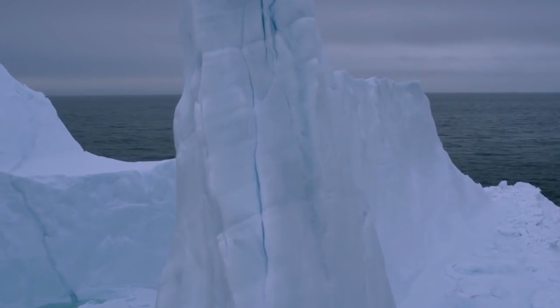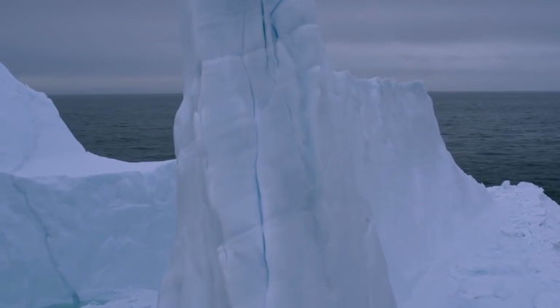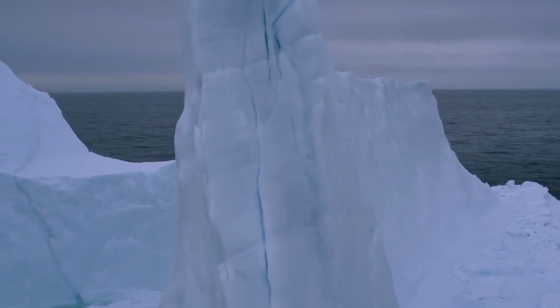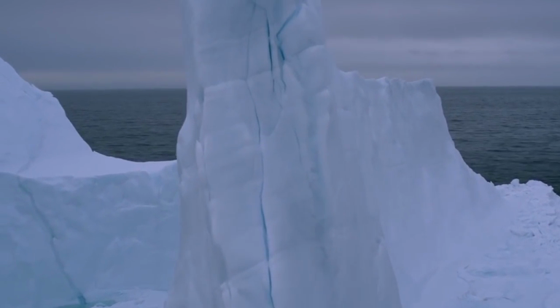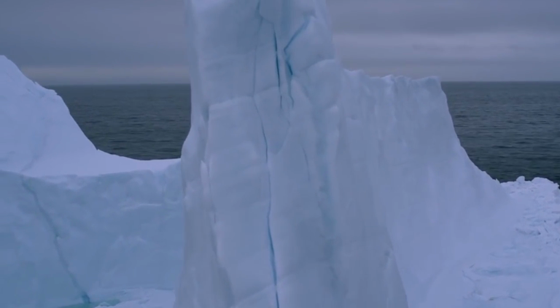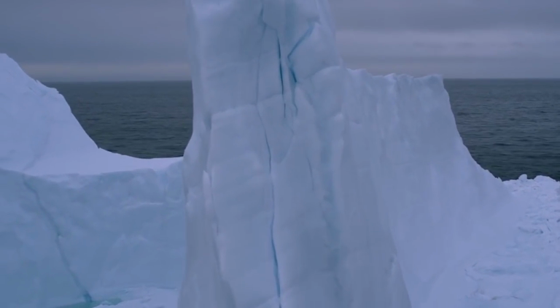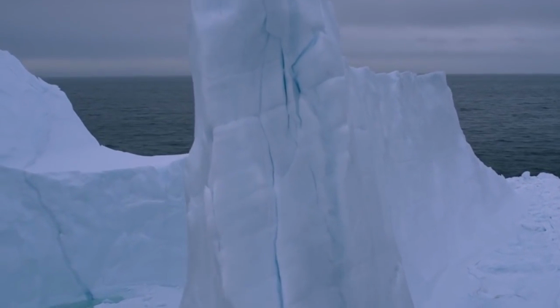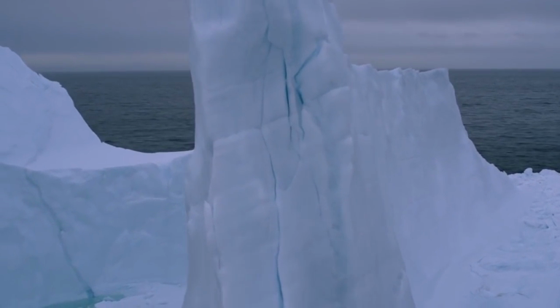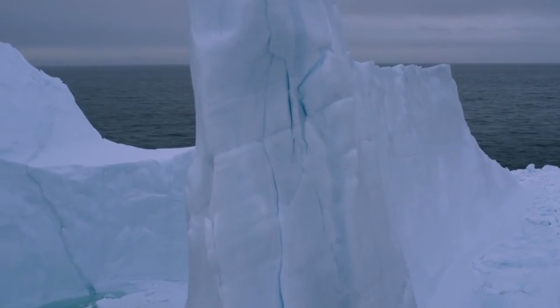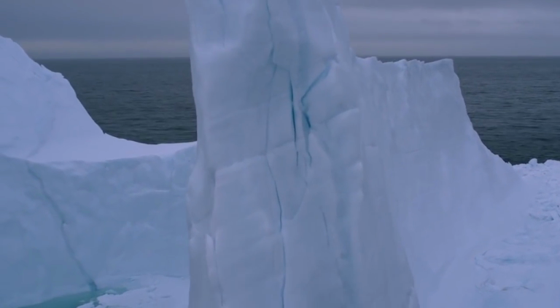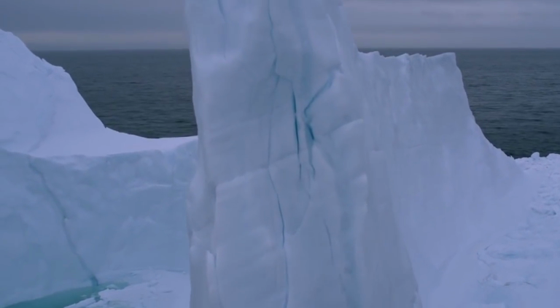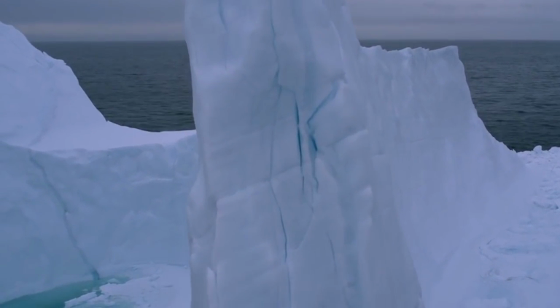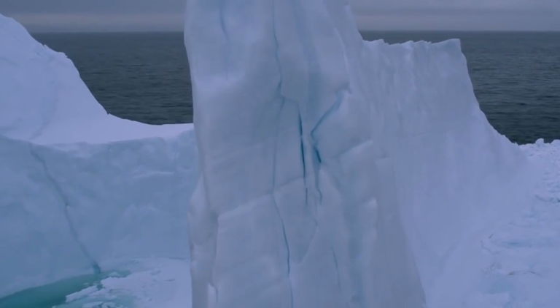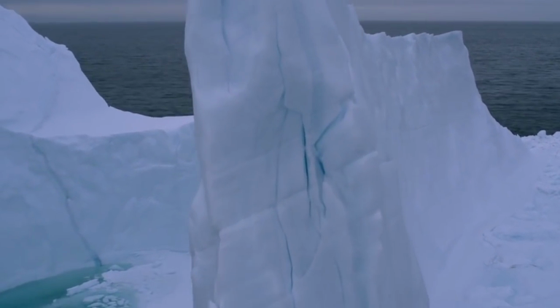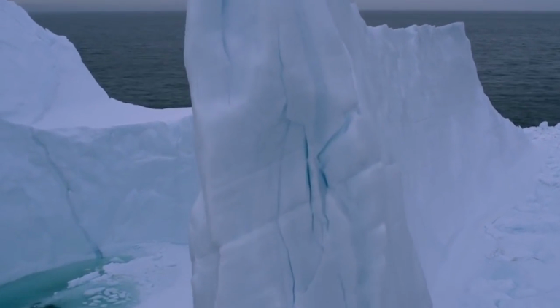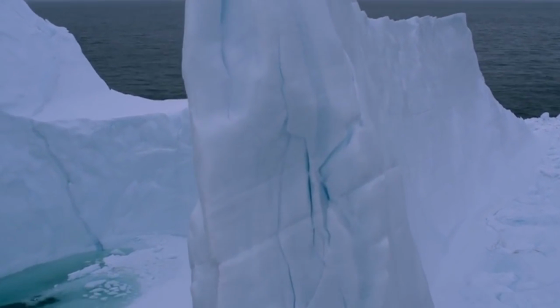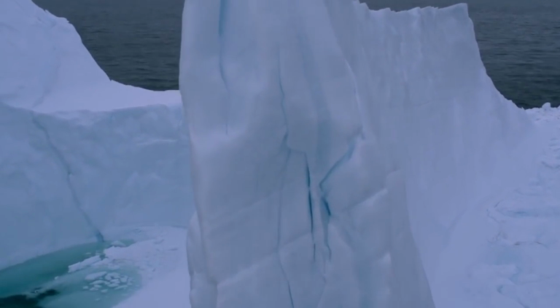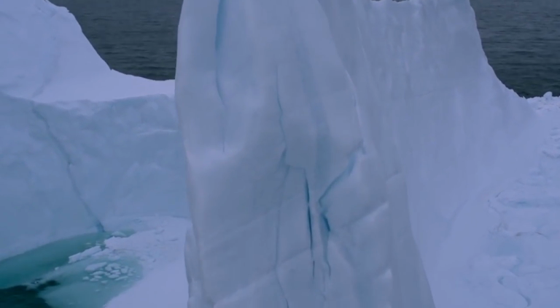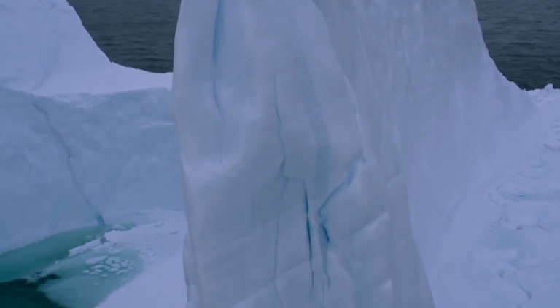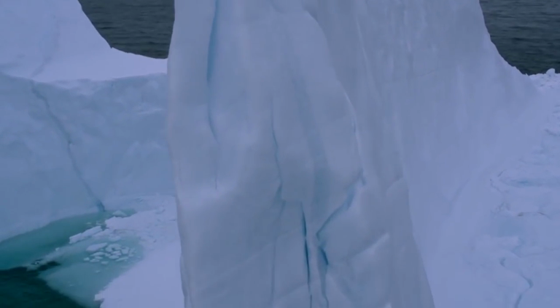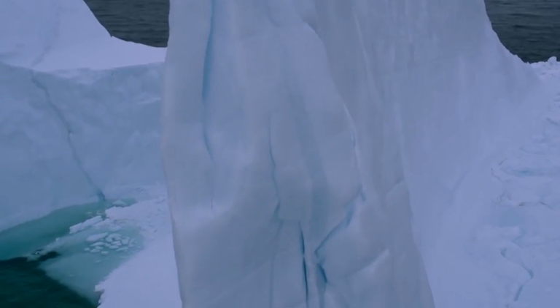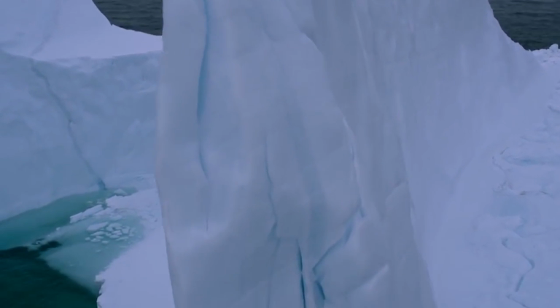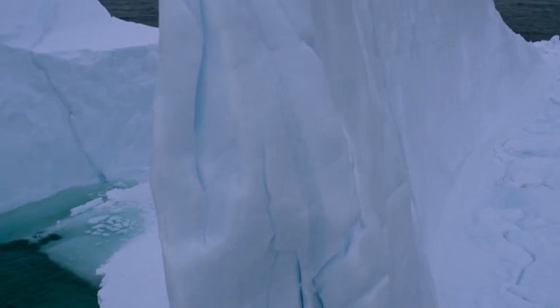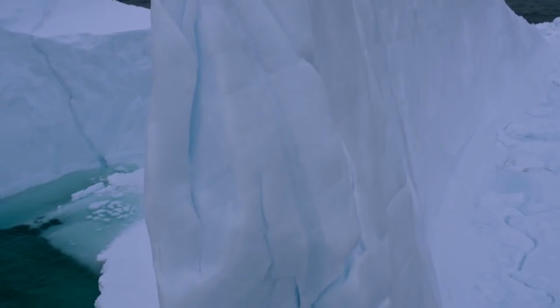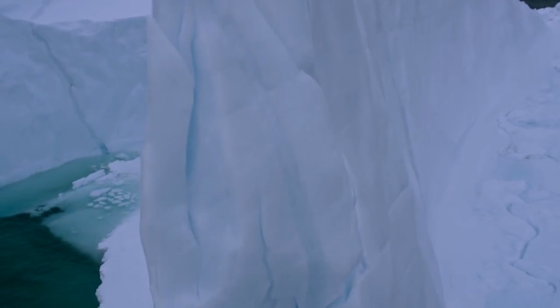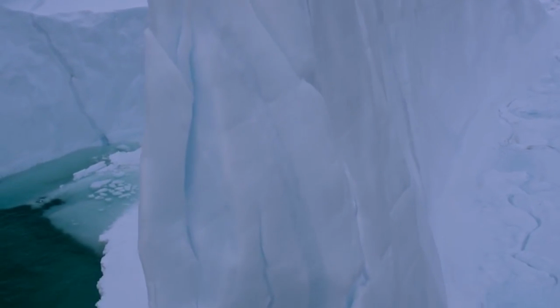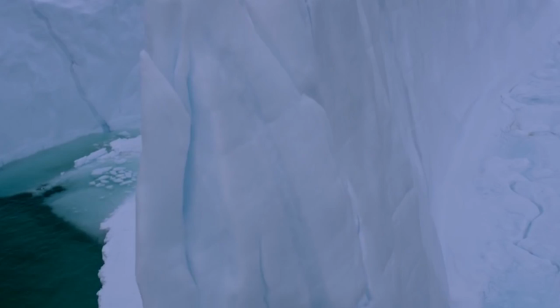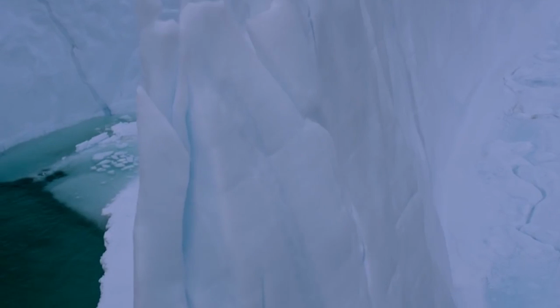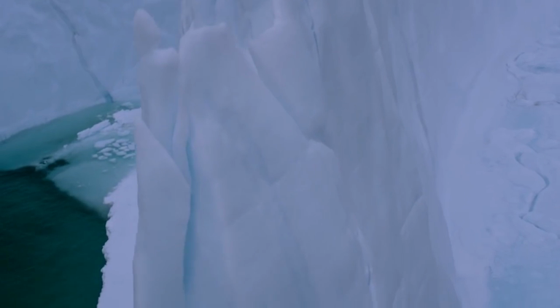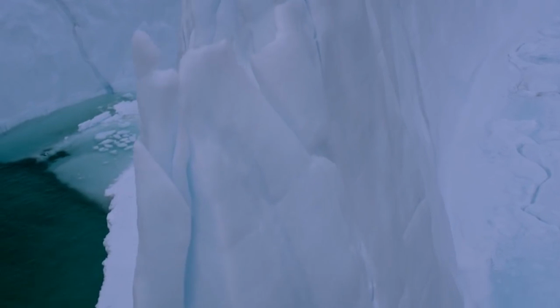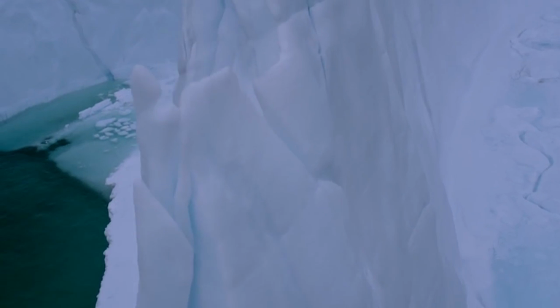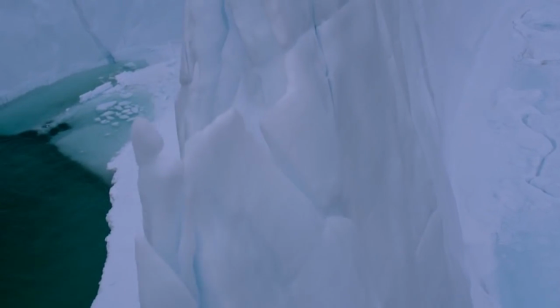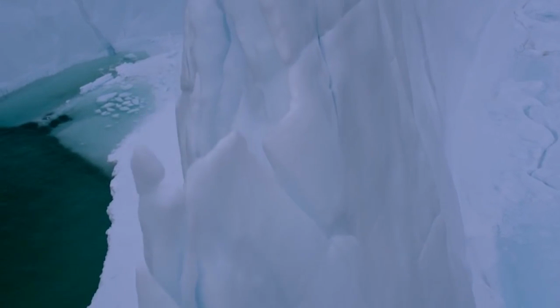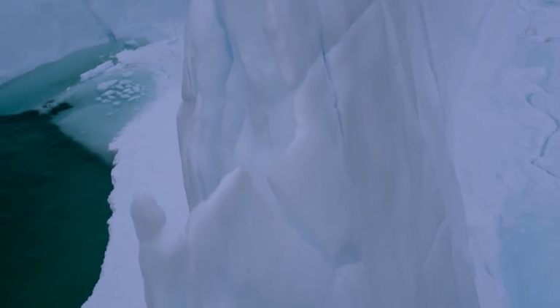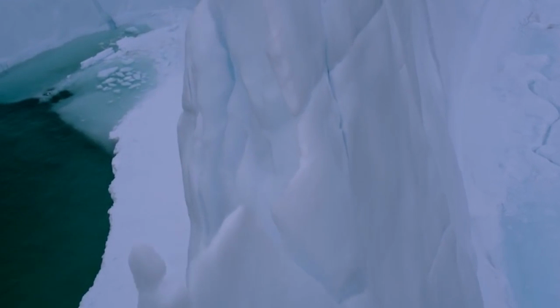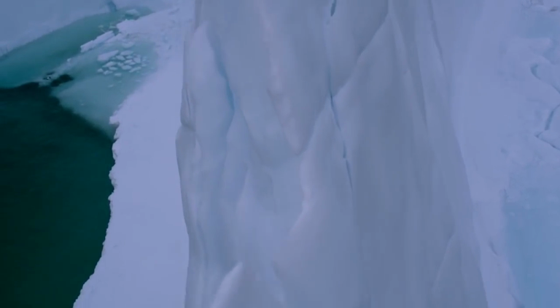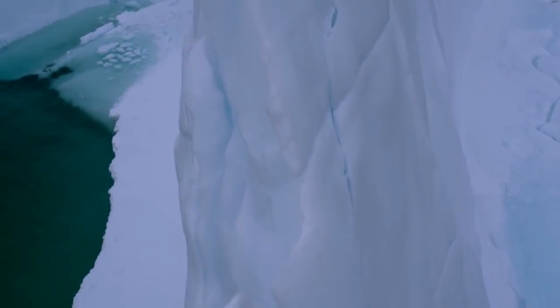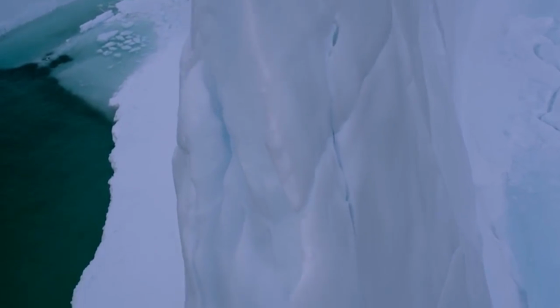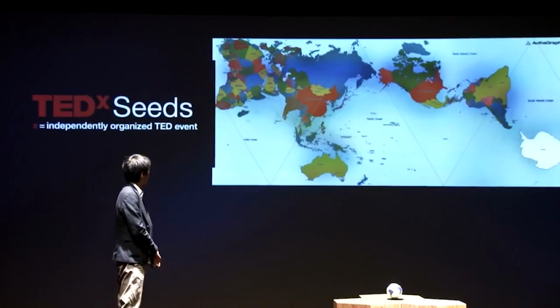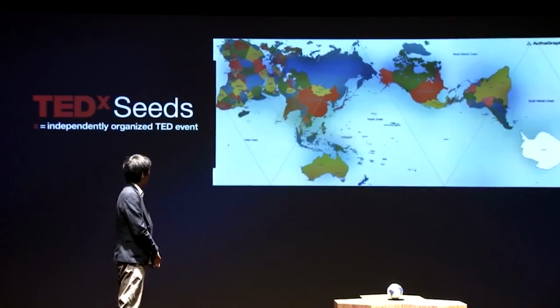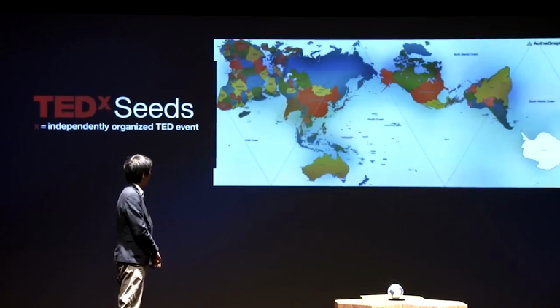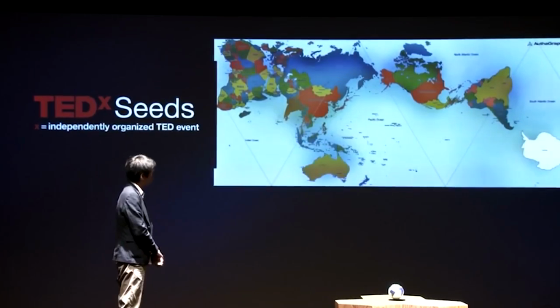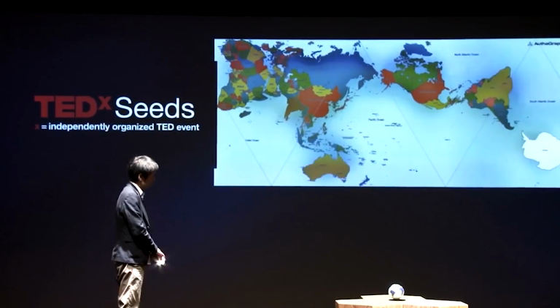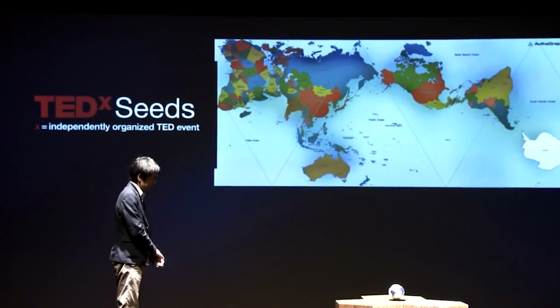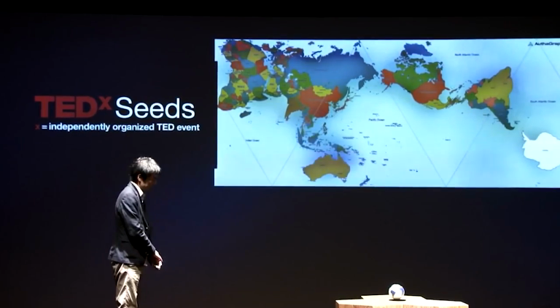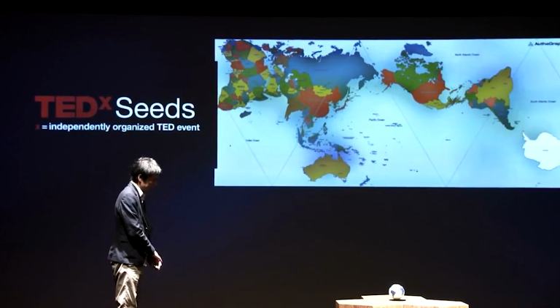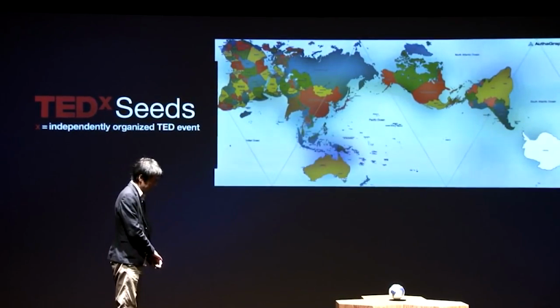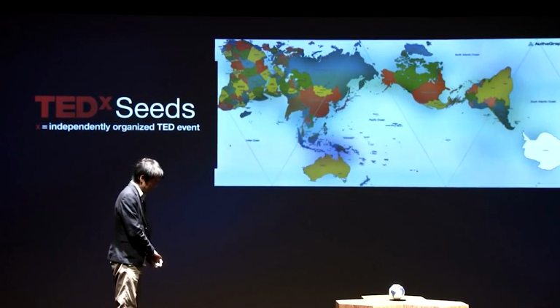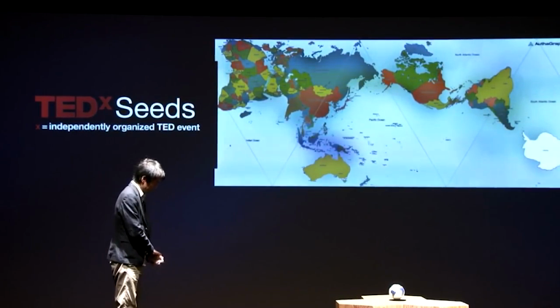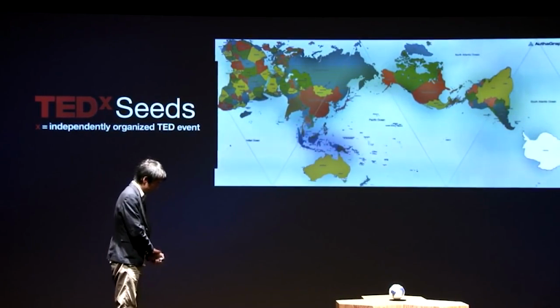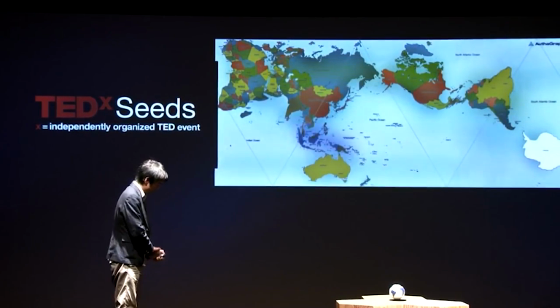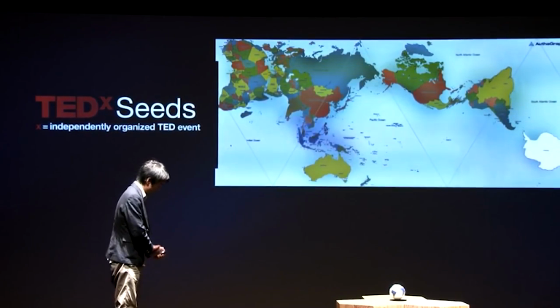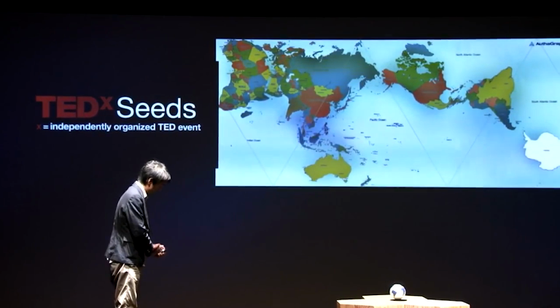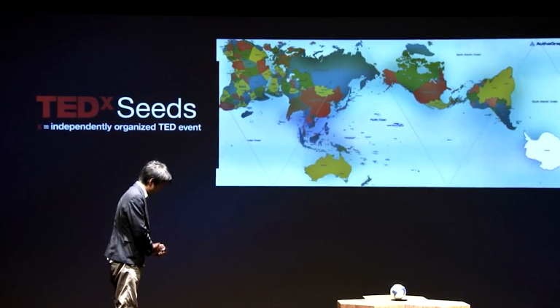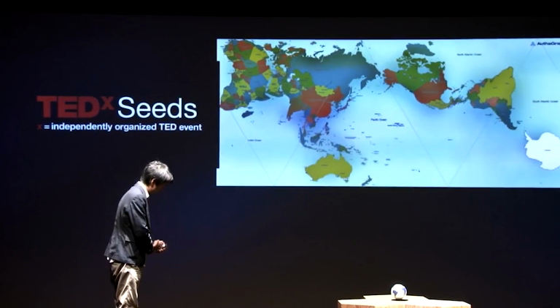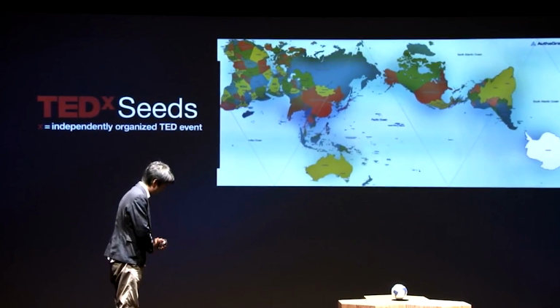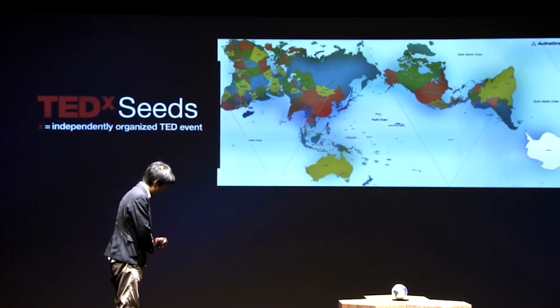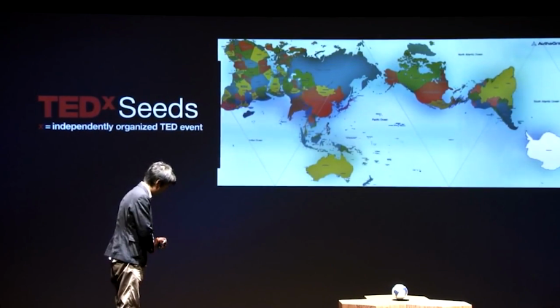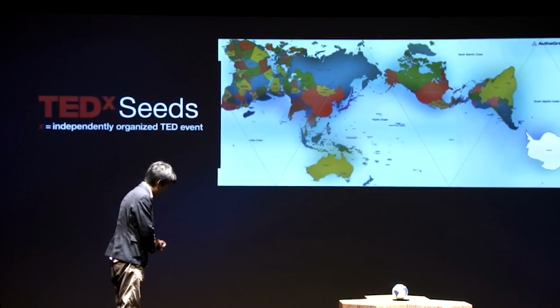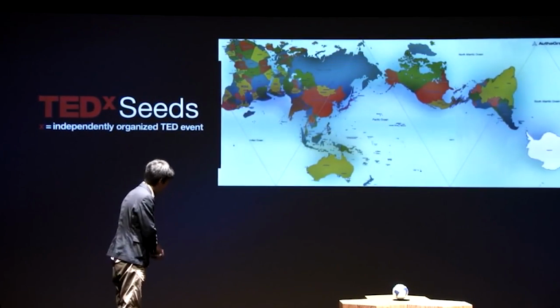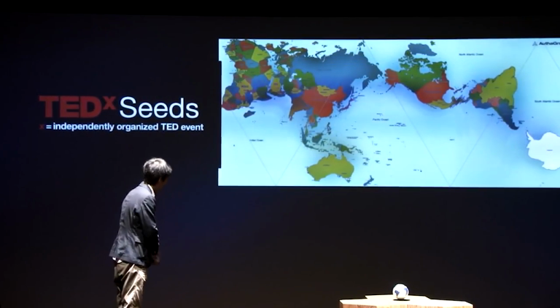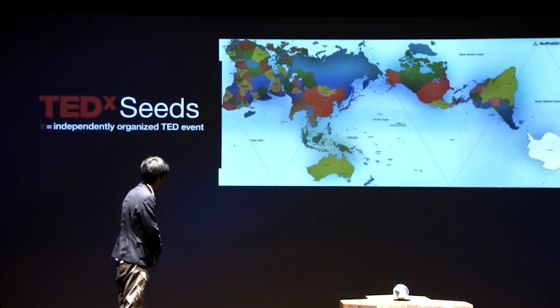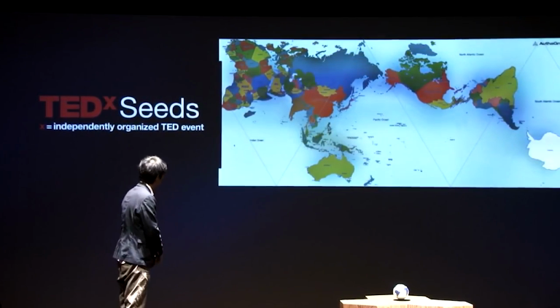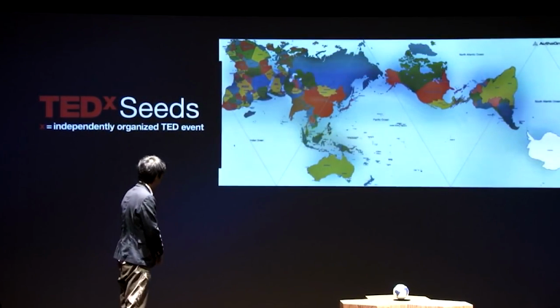One that equally perceives all interests of our planet. The AuthaGraph world map provides an advanced, precise perspective of our planet.